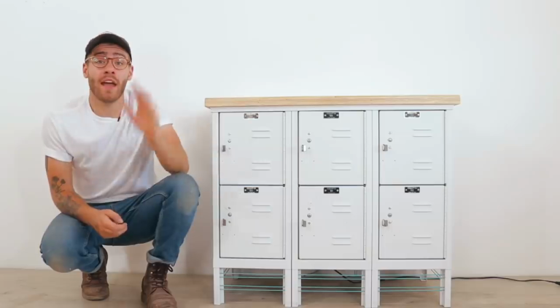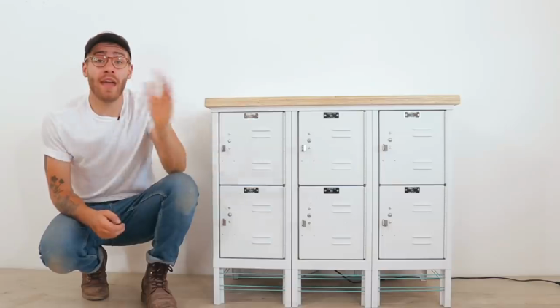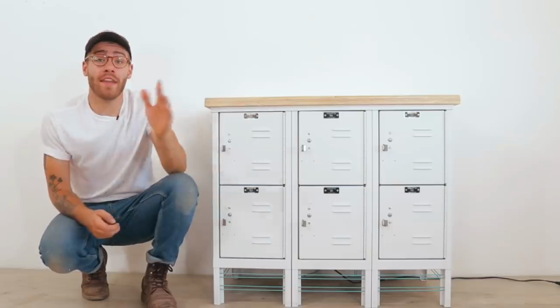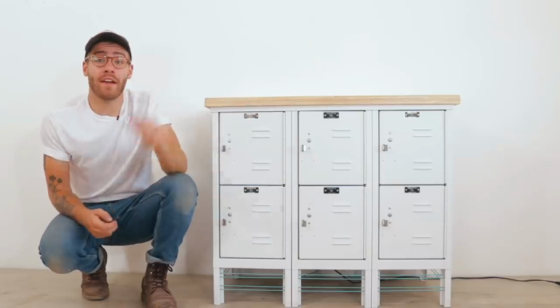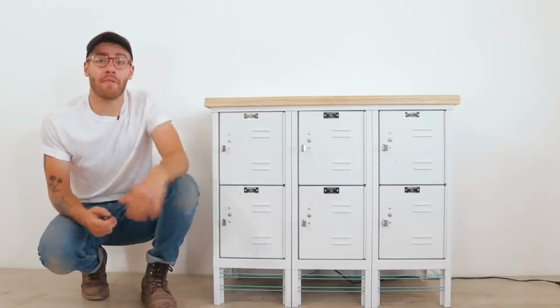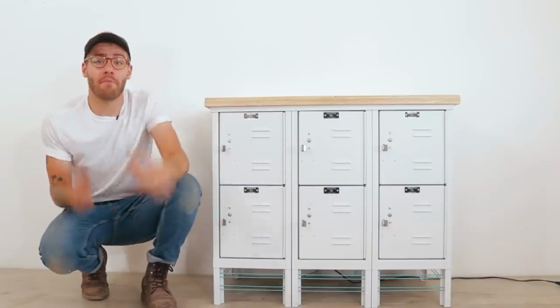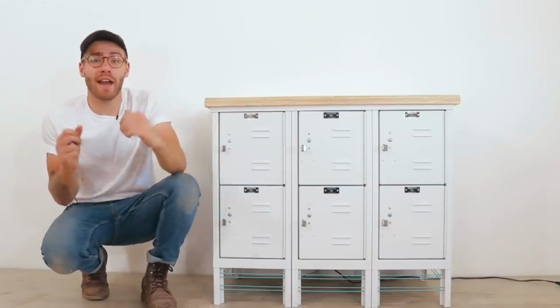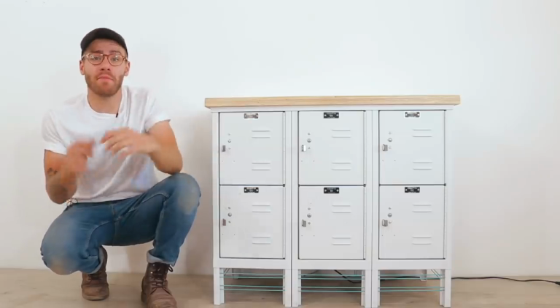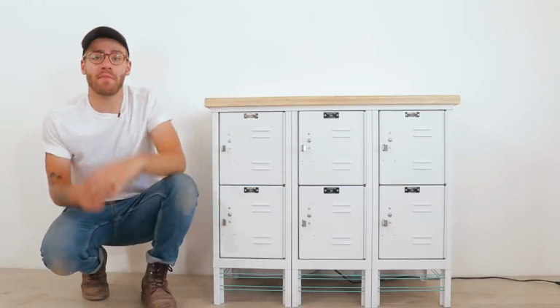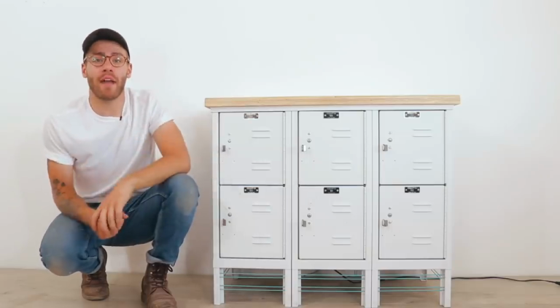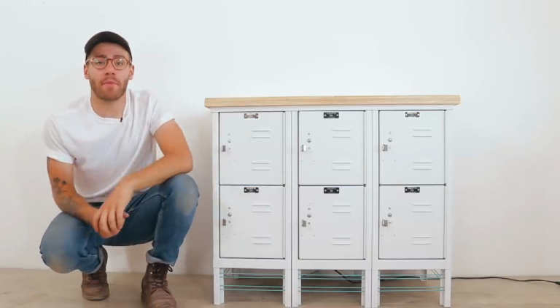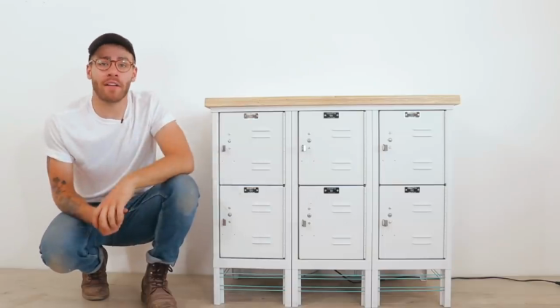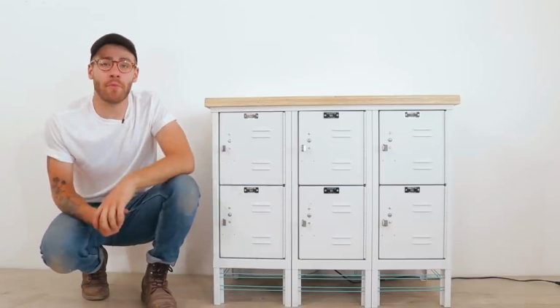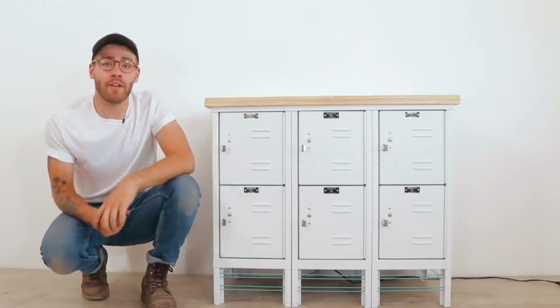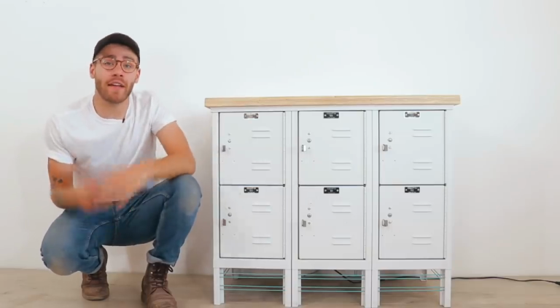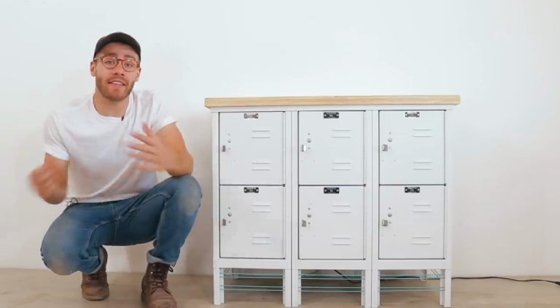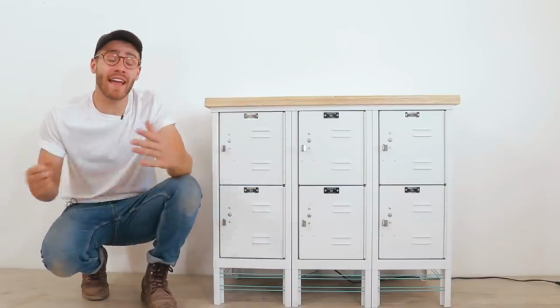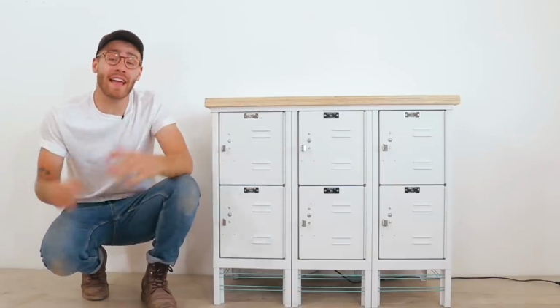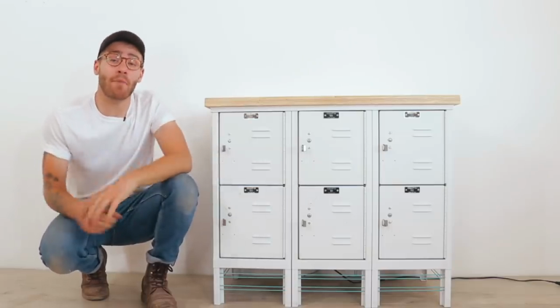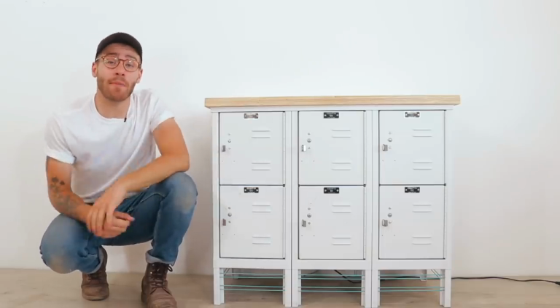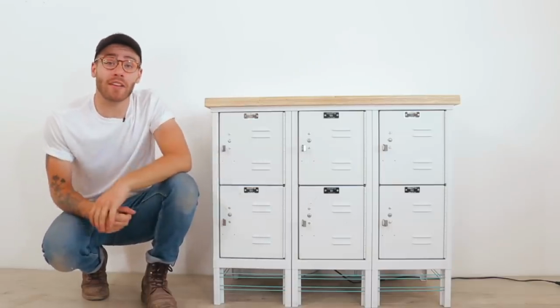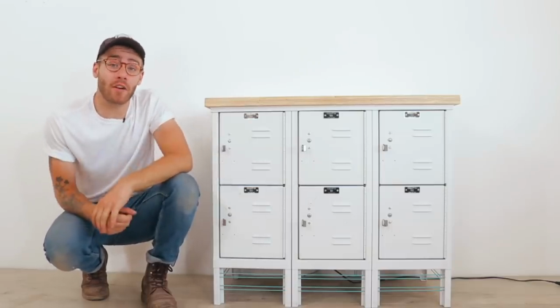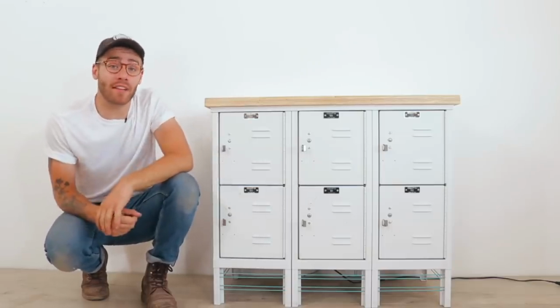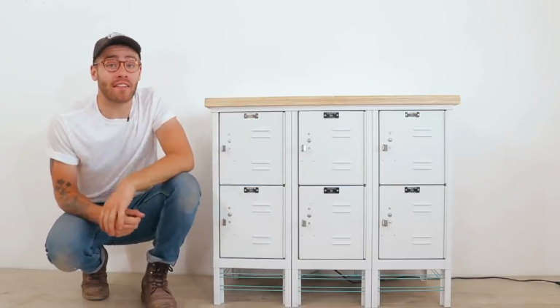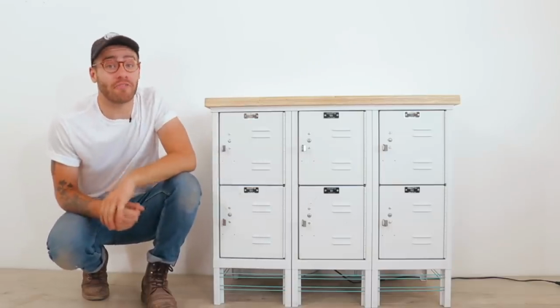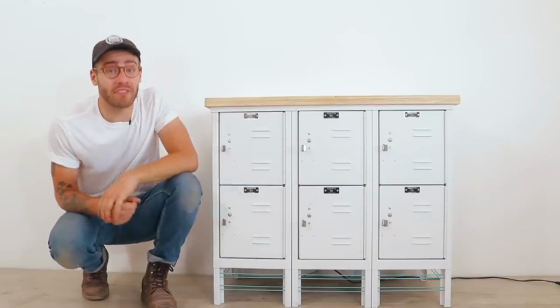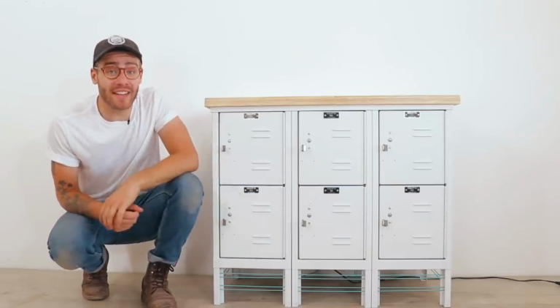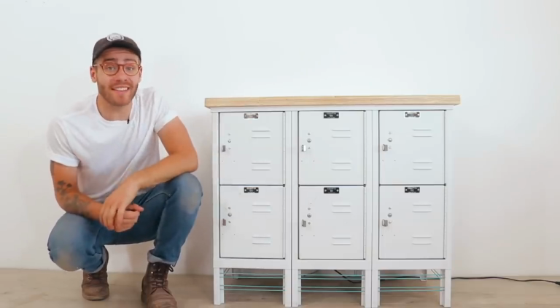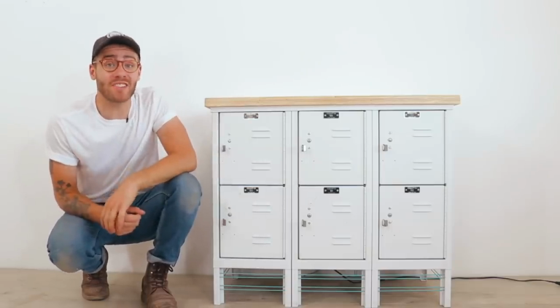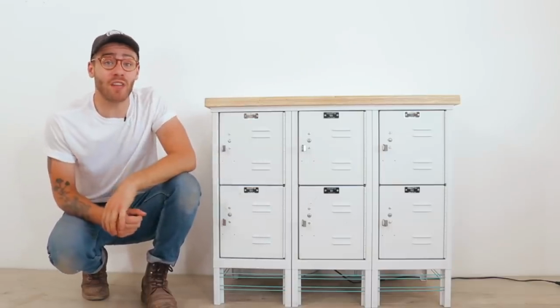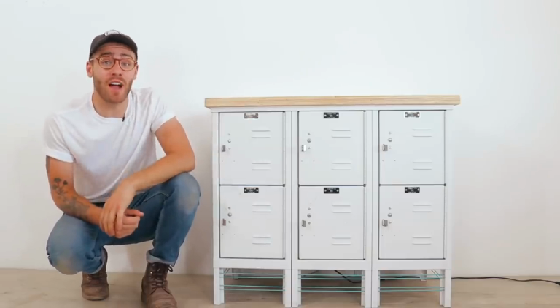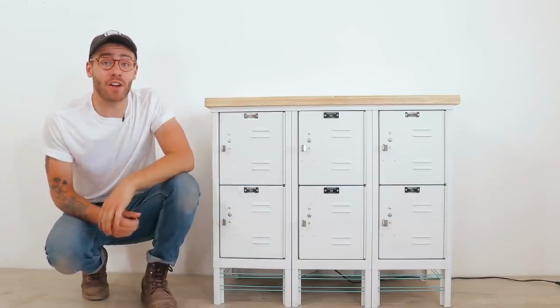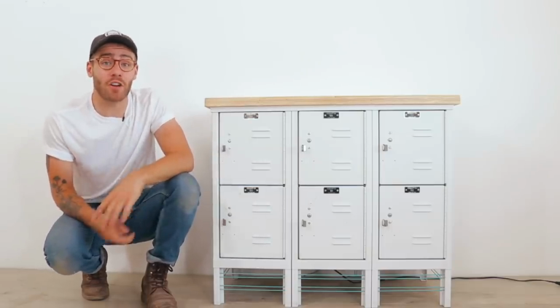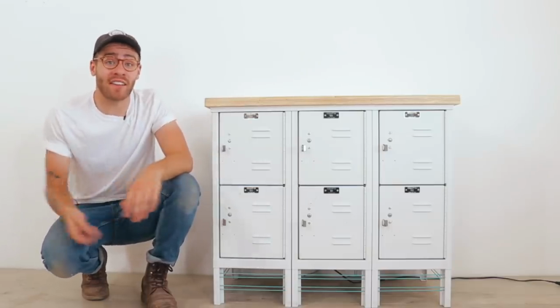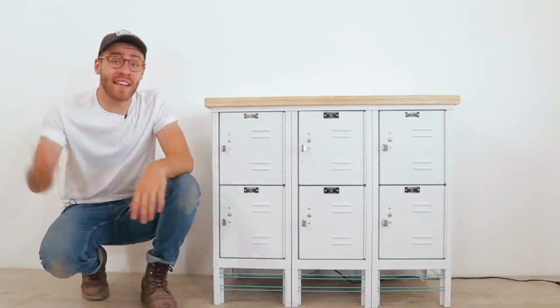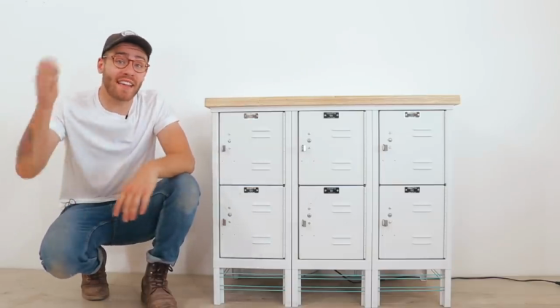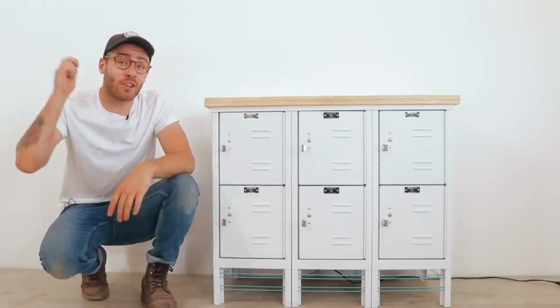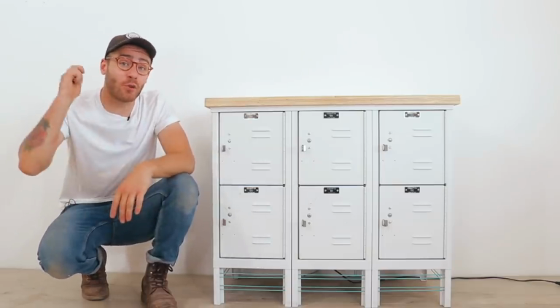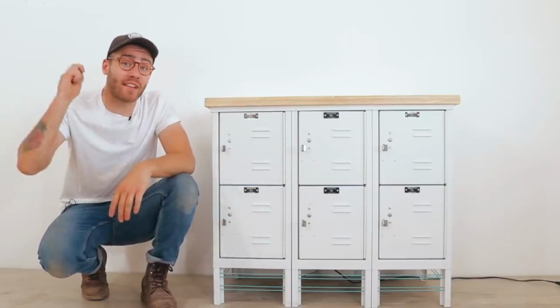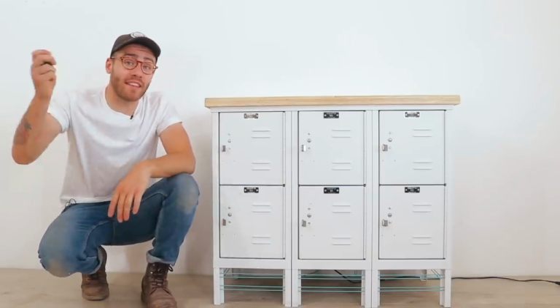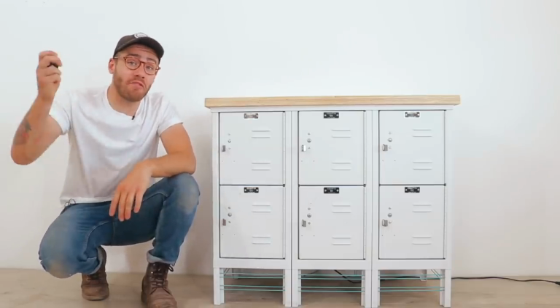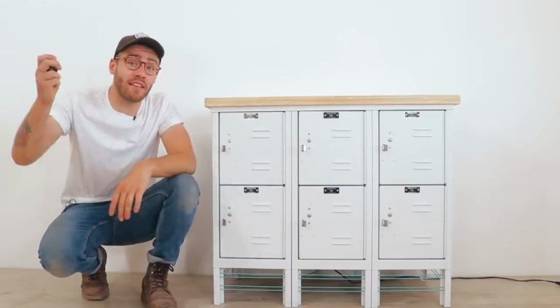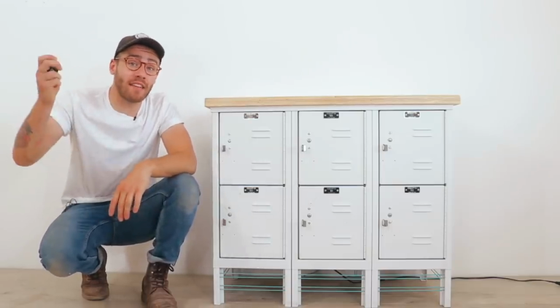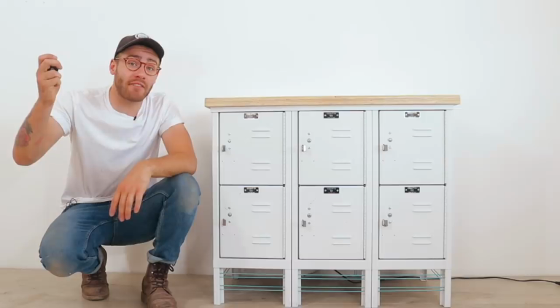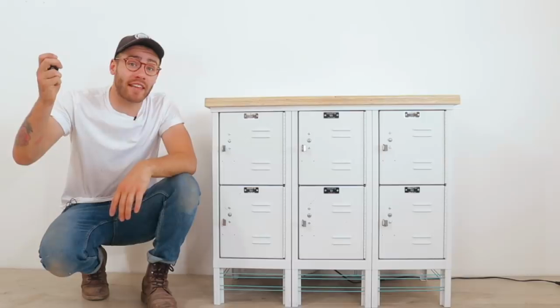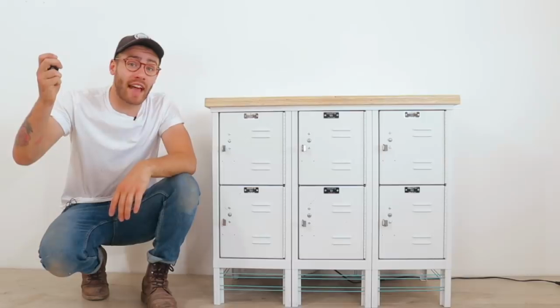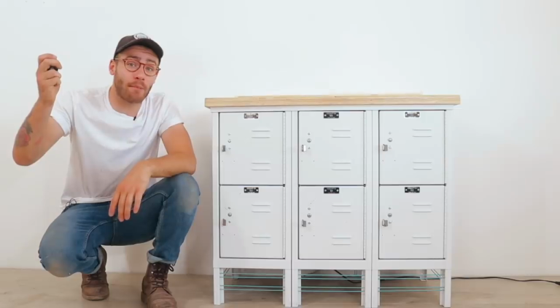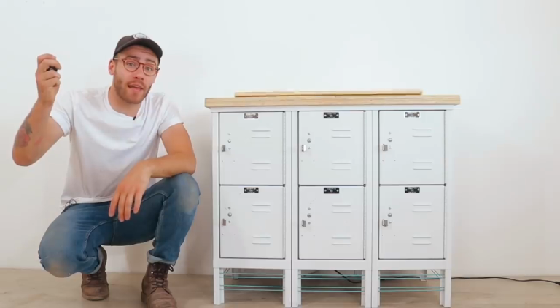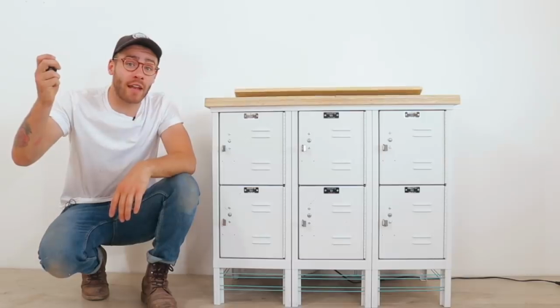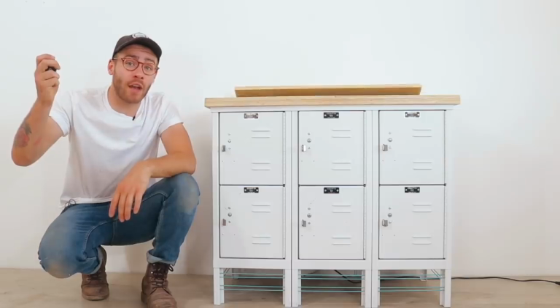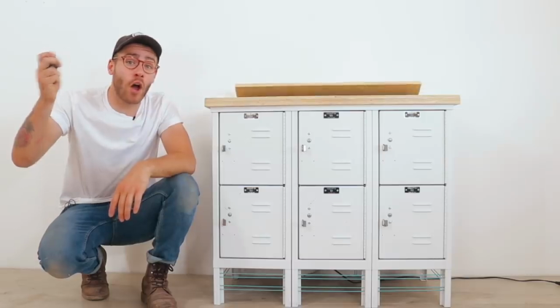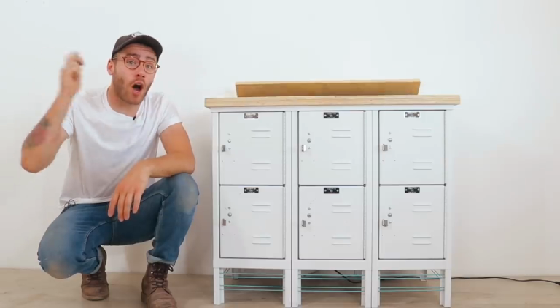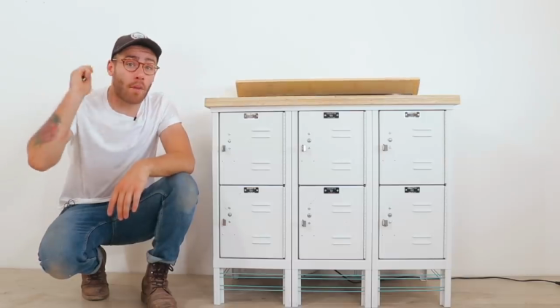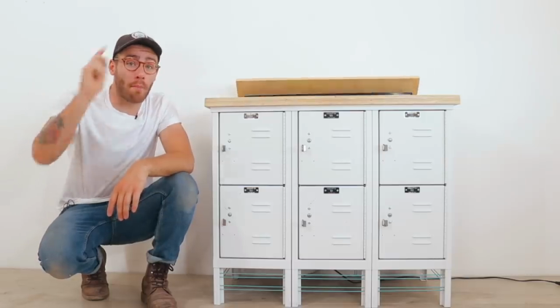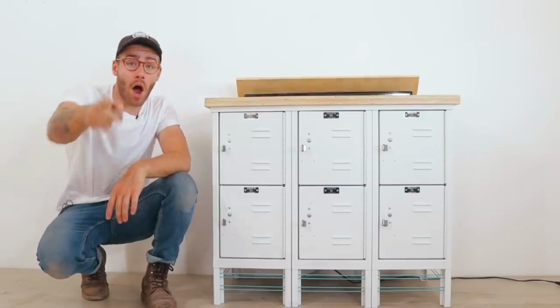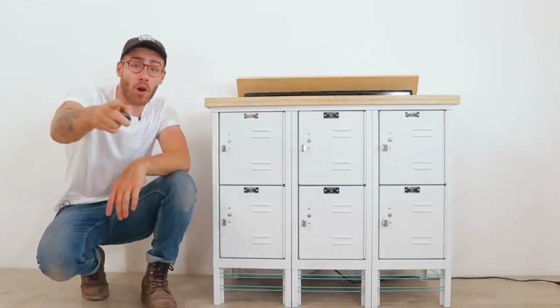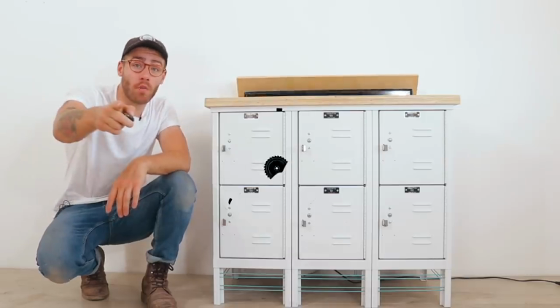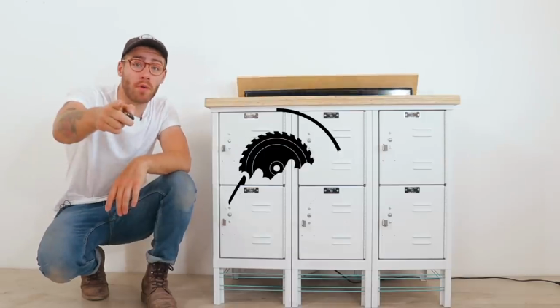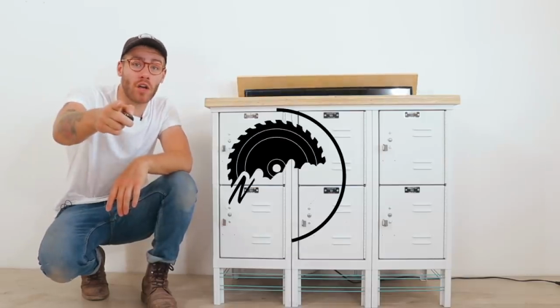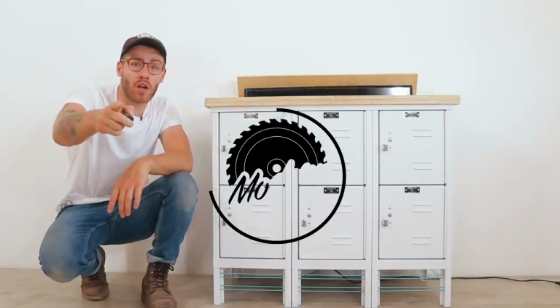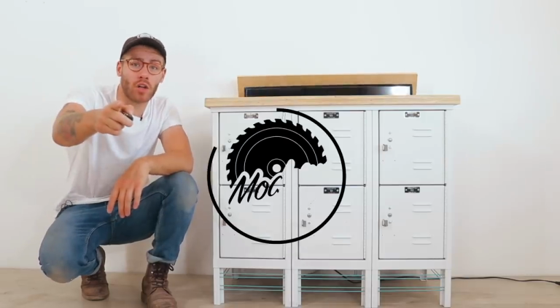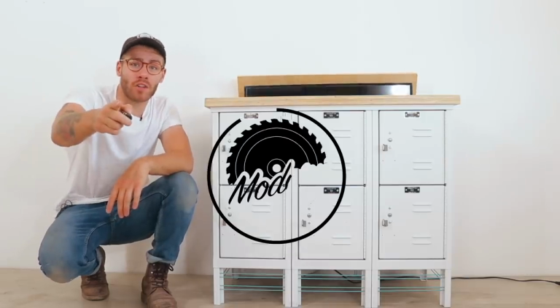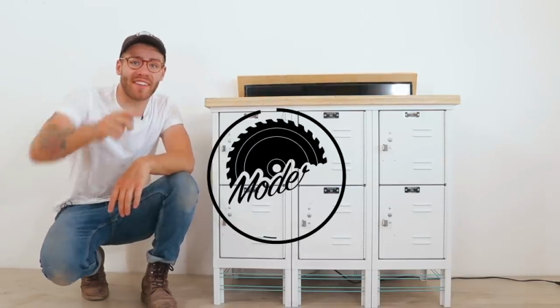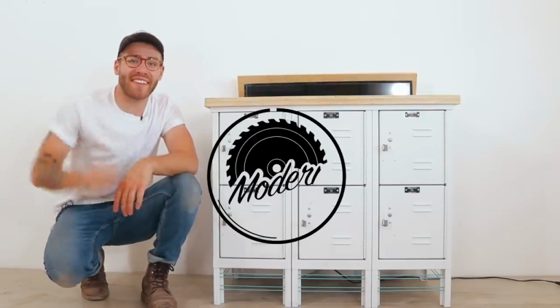Hey there, my name is Mike Montgomery, and today I'm going to be turning some vintage lockers into a TV lift cabinet on Modern Builds.